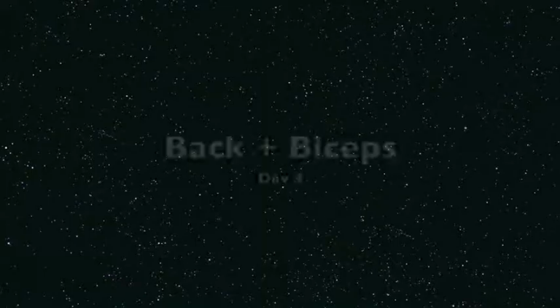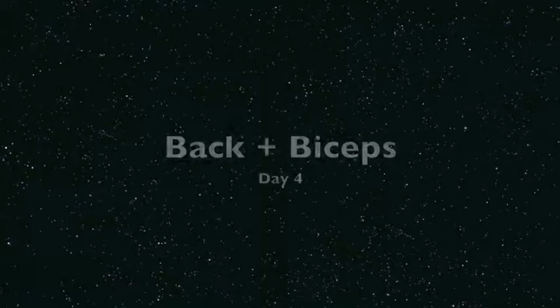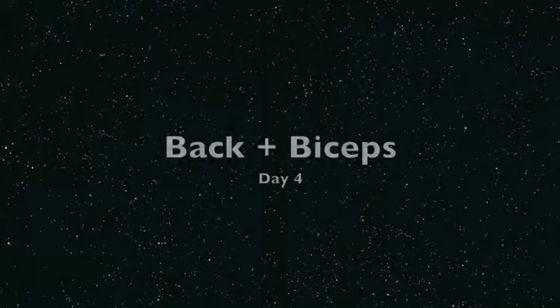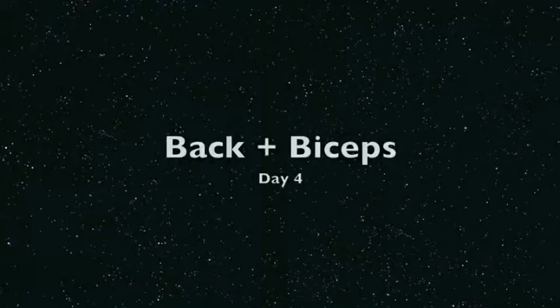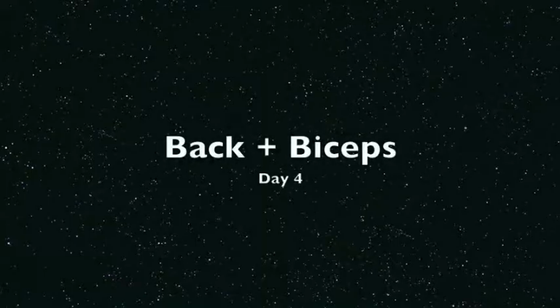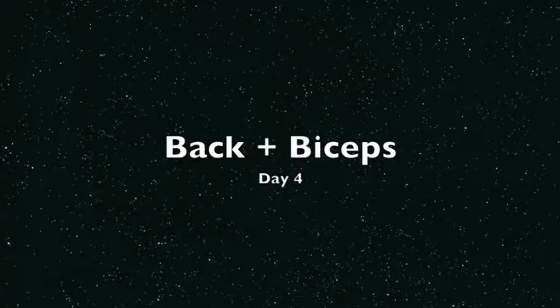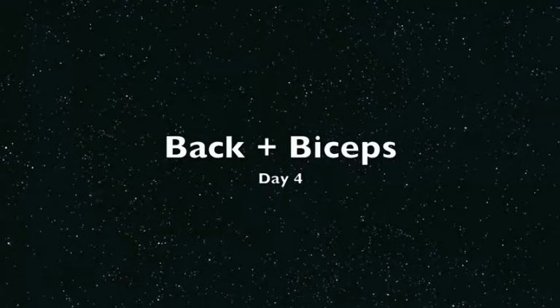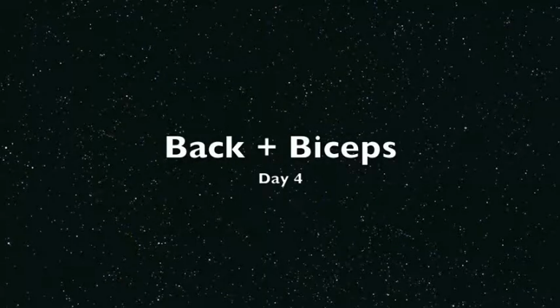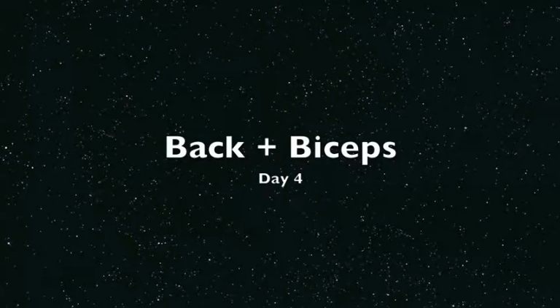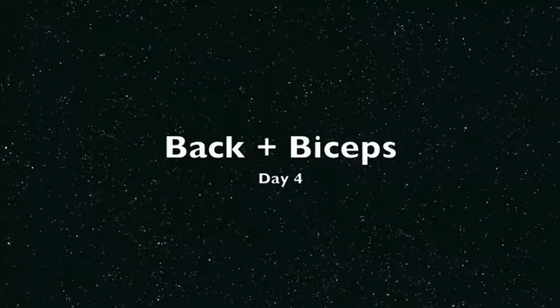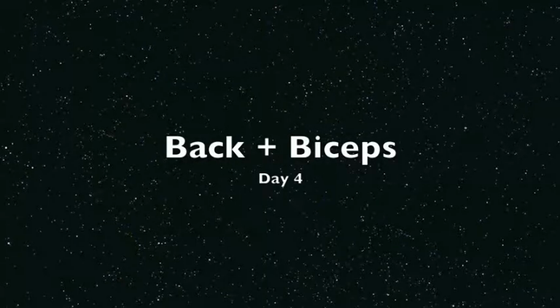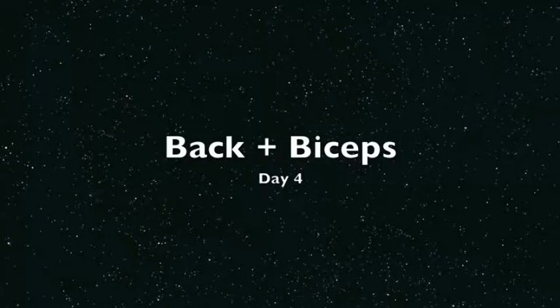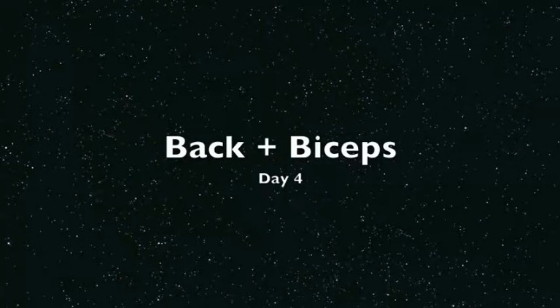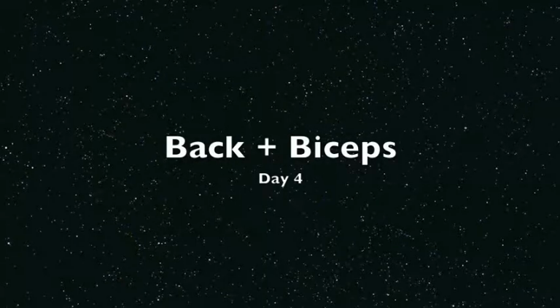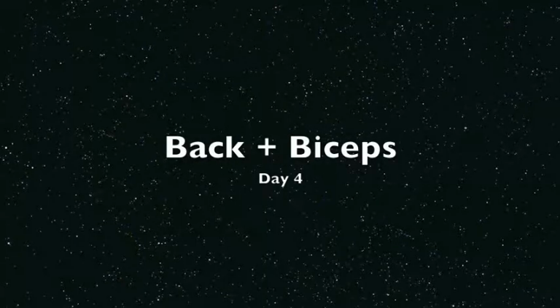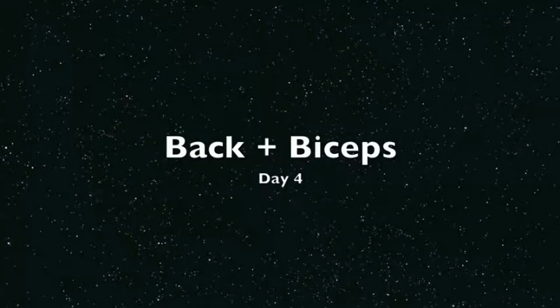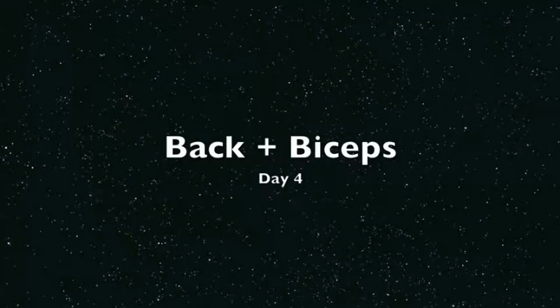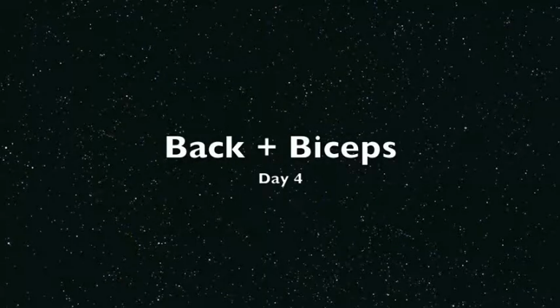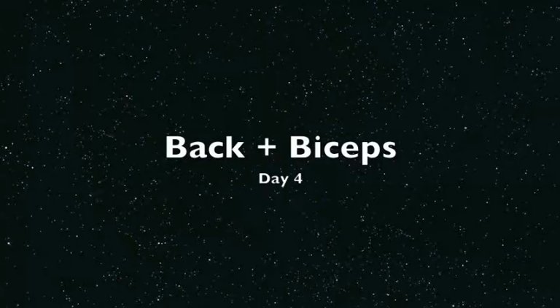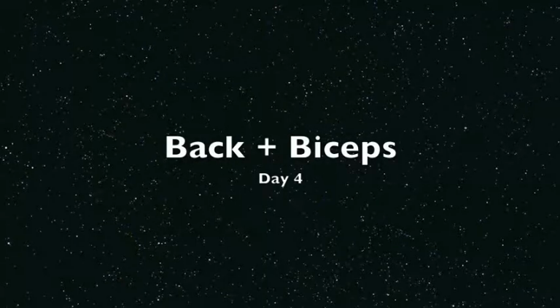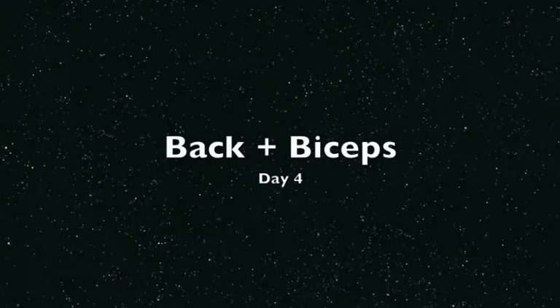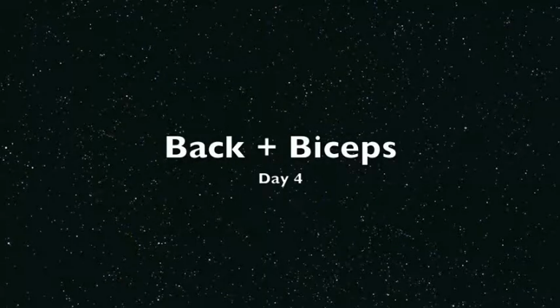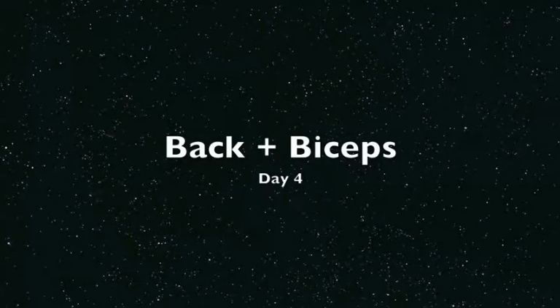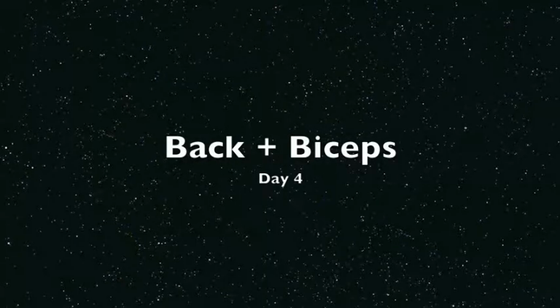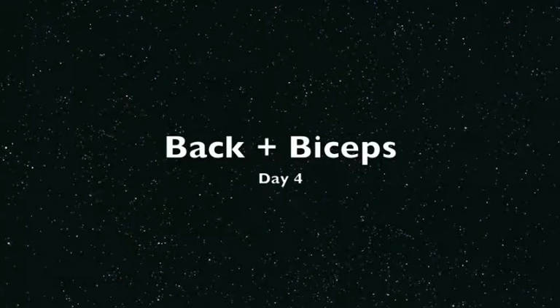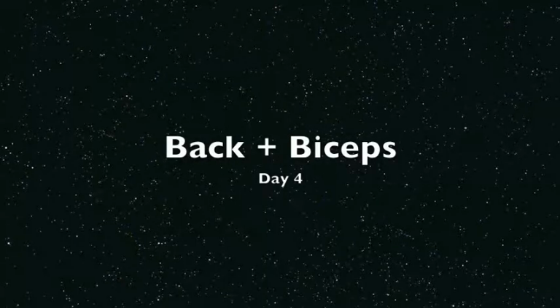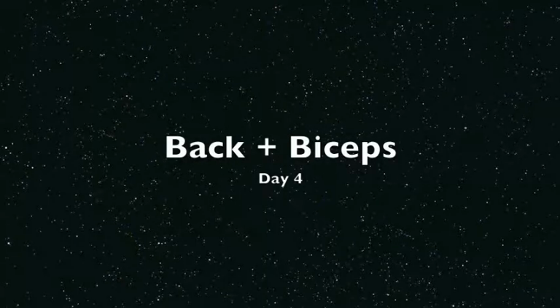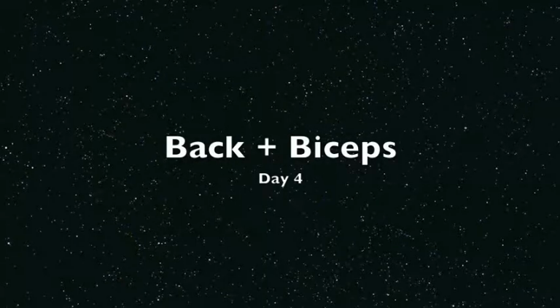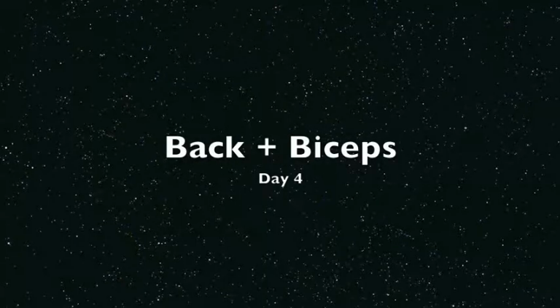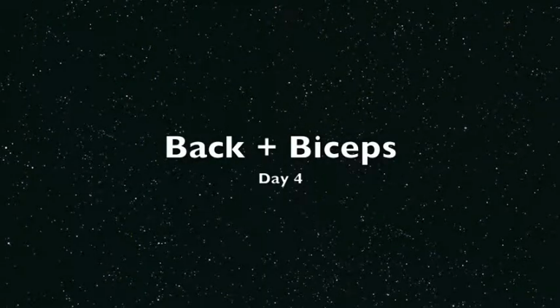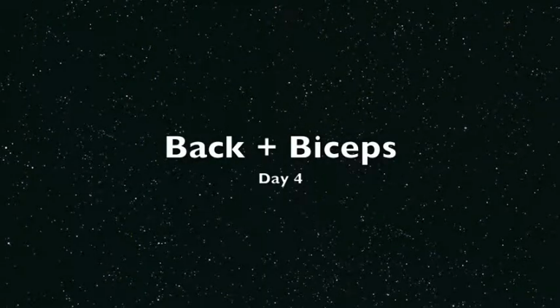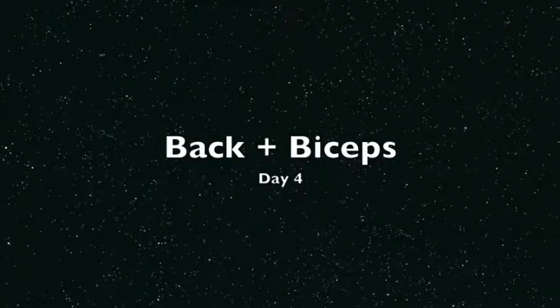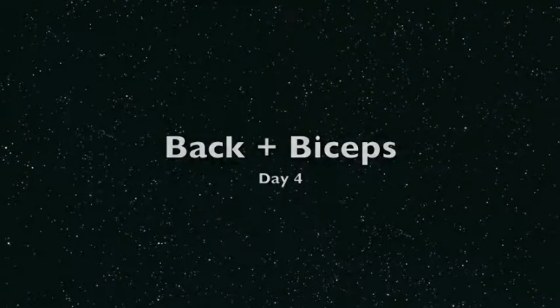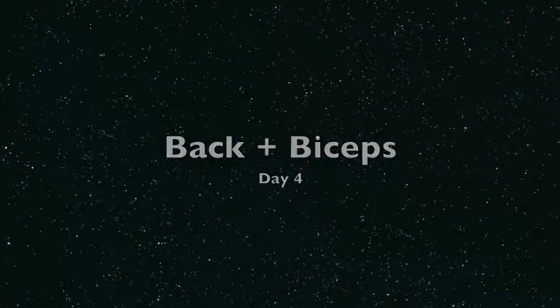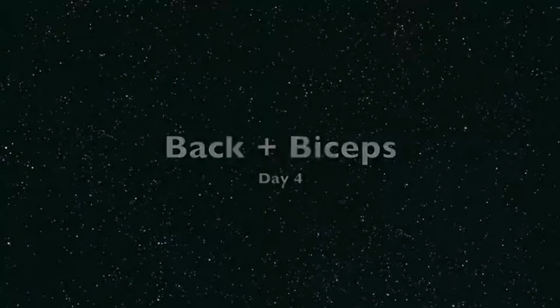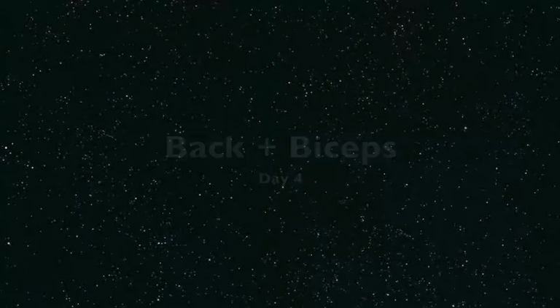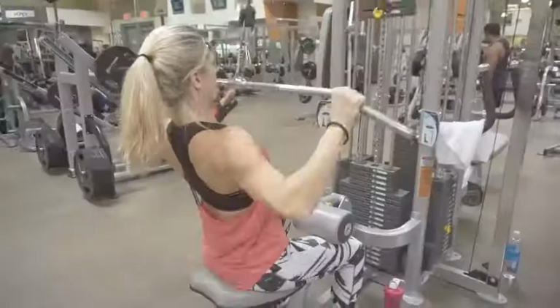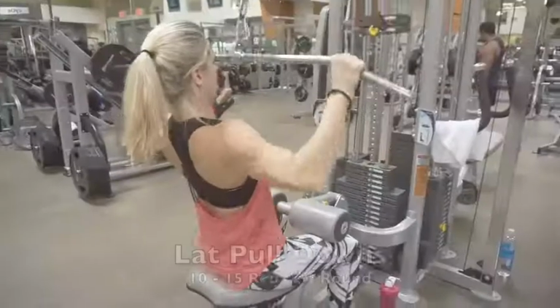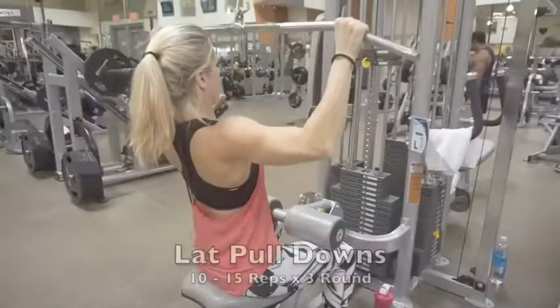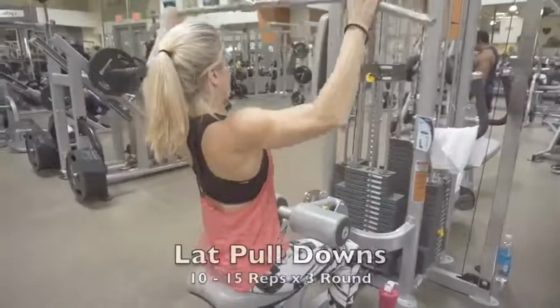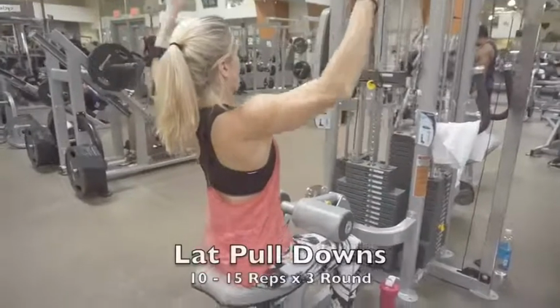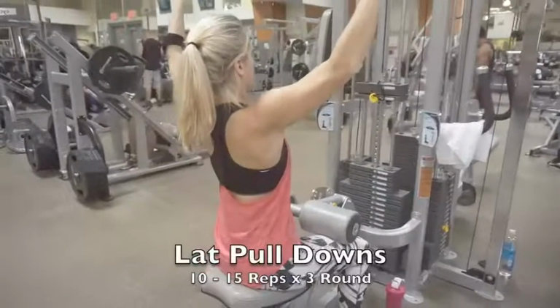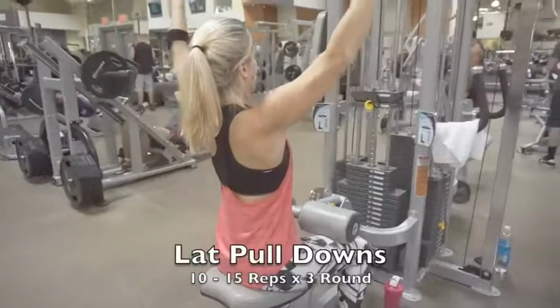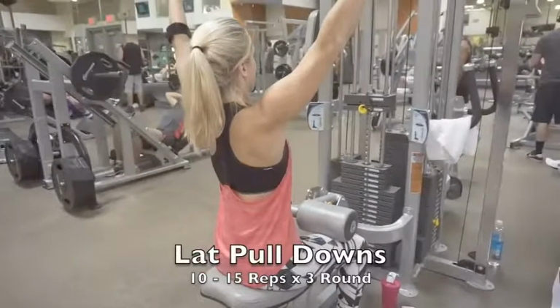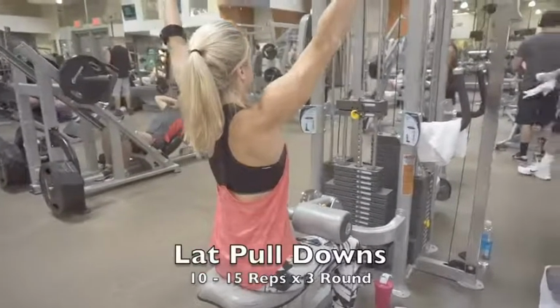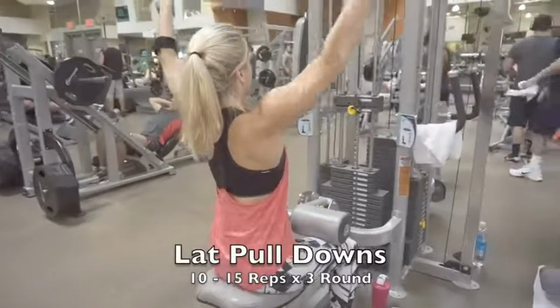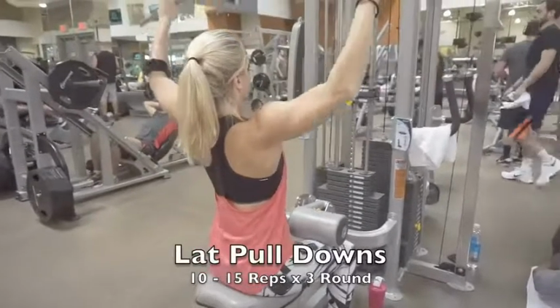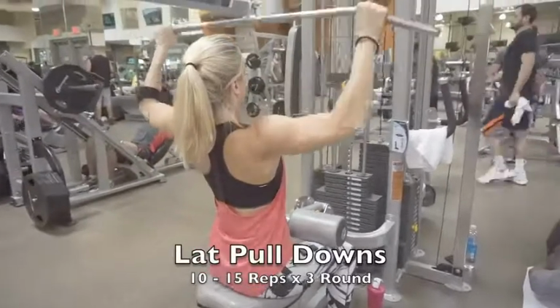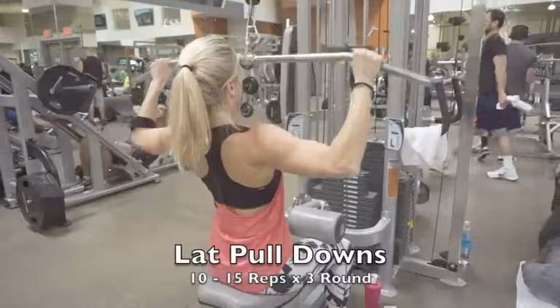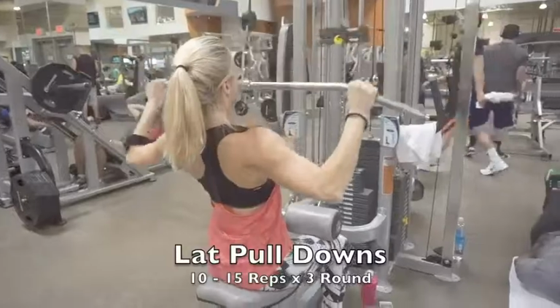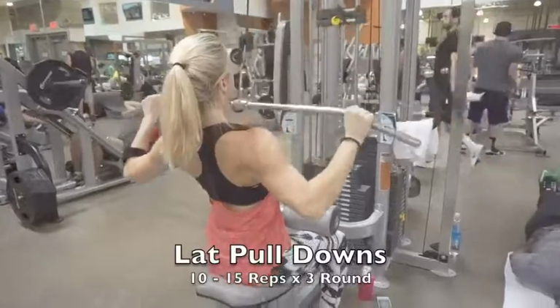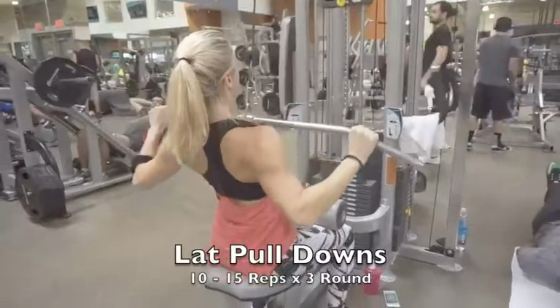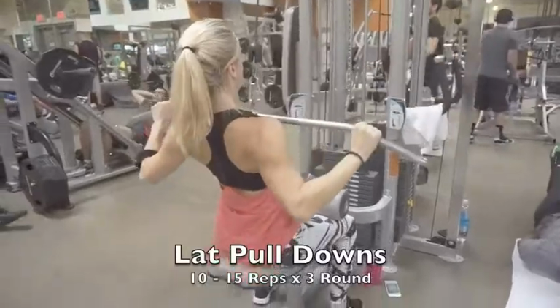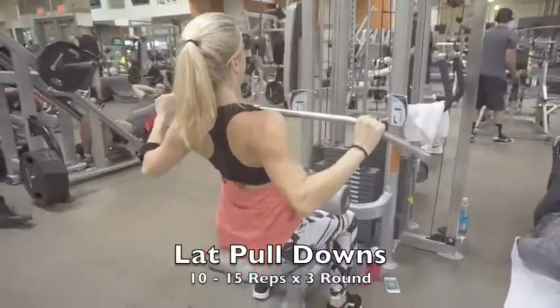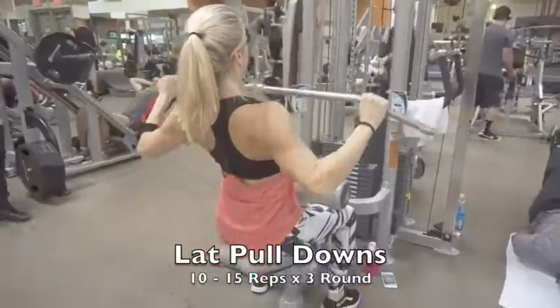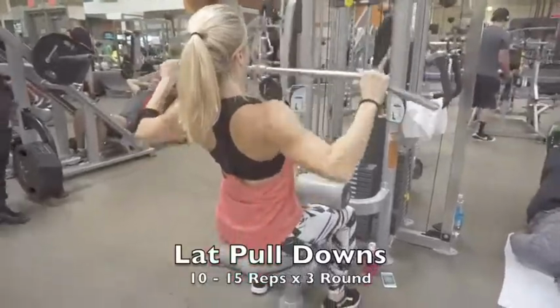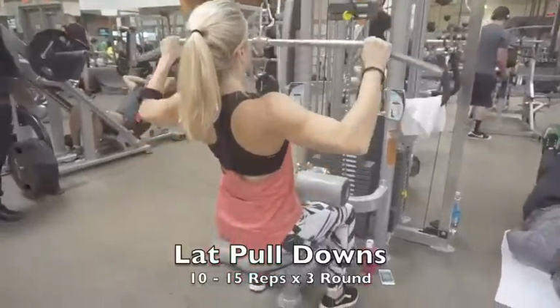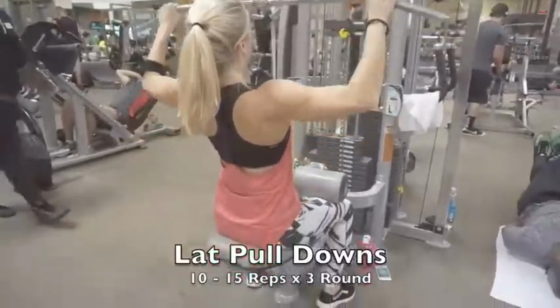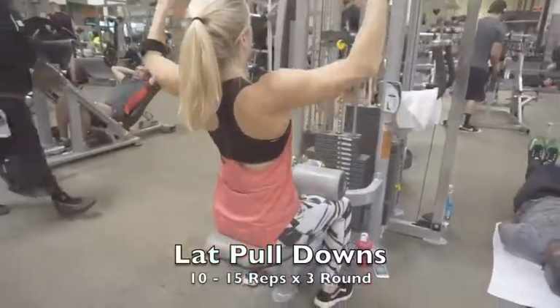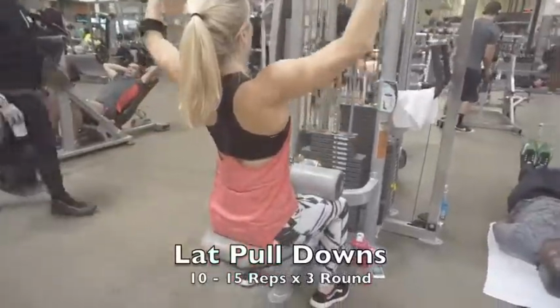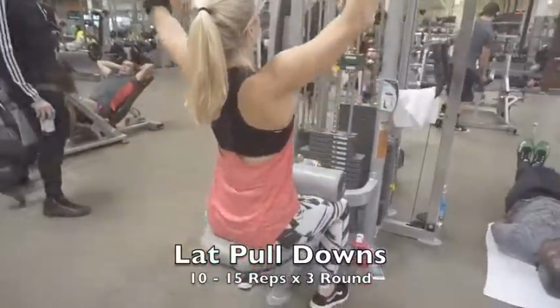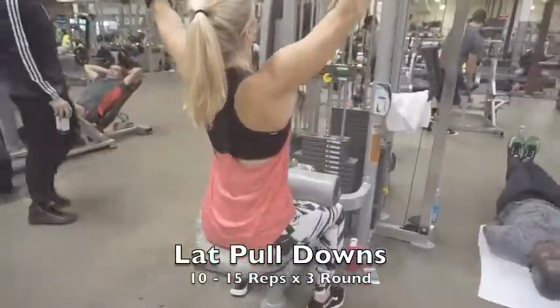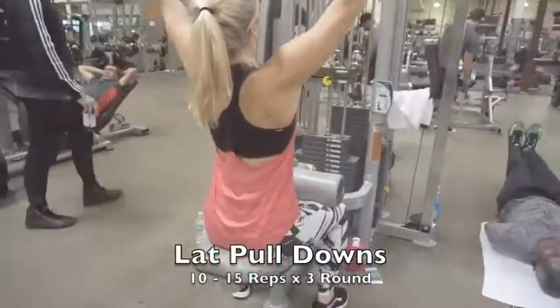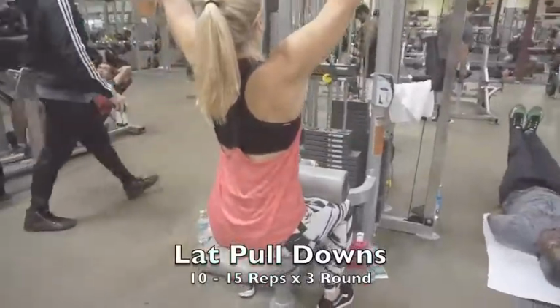It's day four, back and biceps — let's get it! Finish the warm-up and then let's move on.